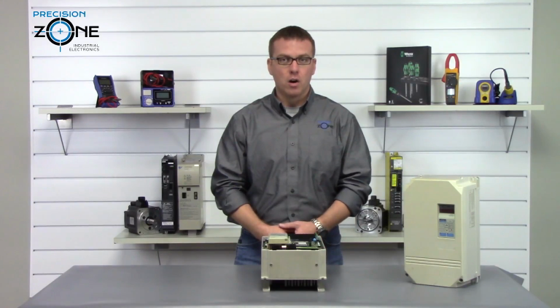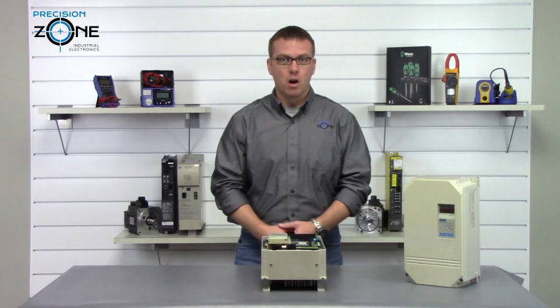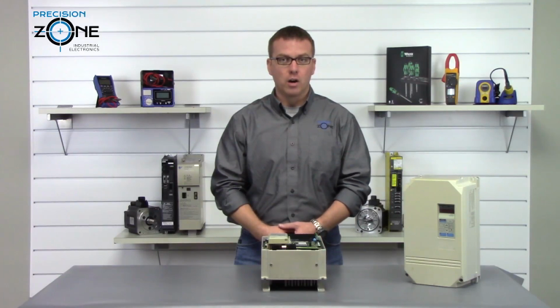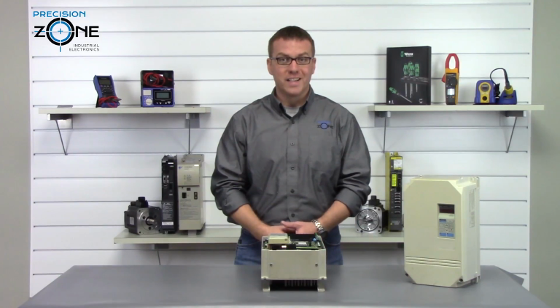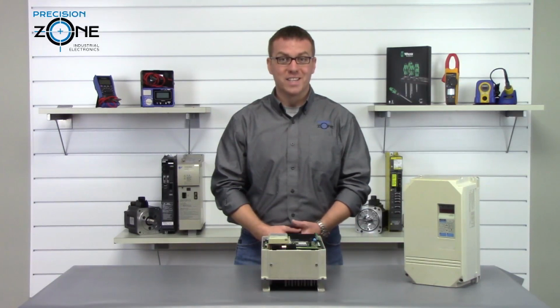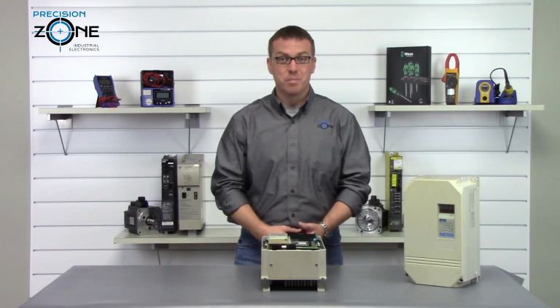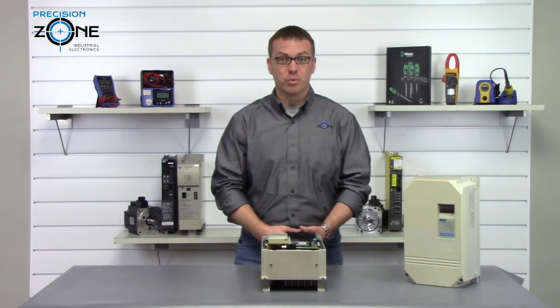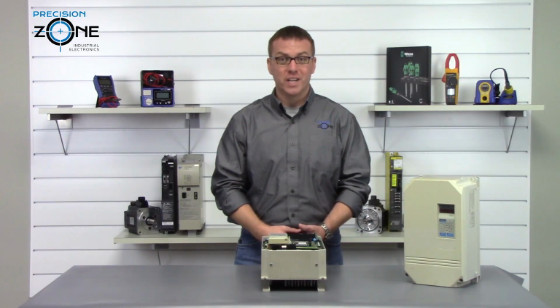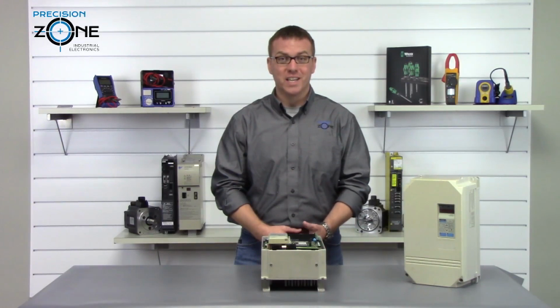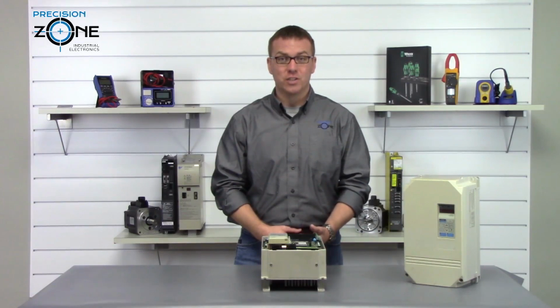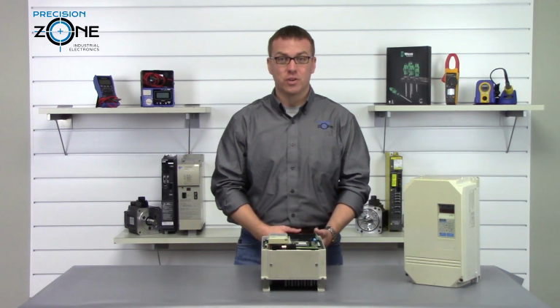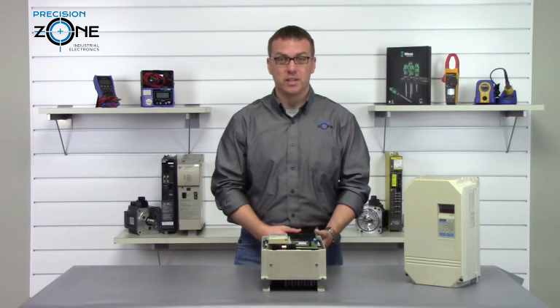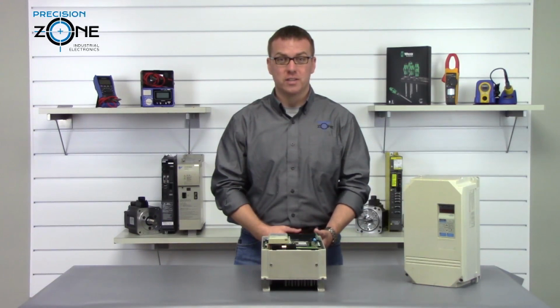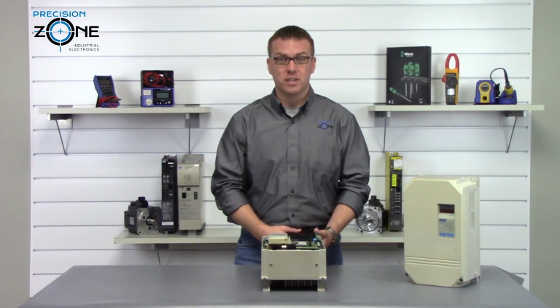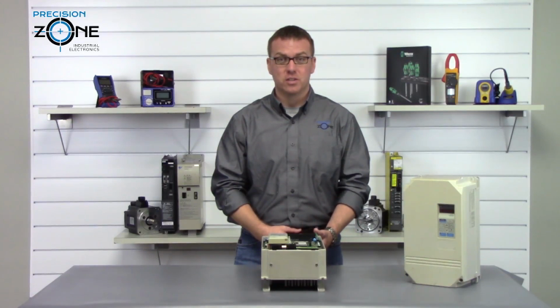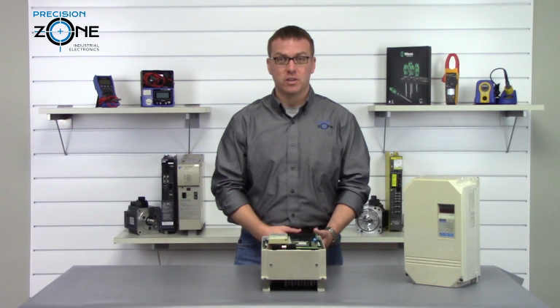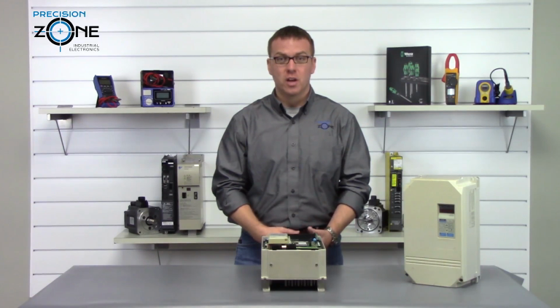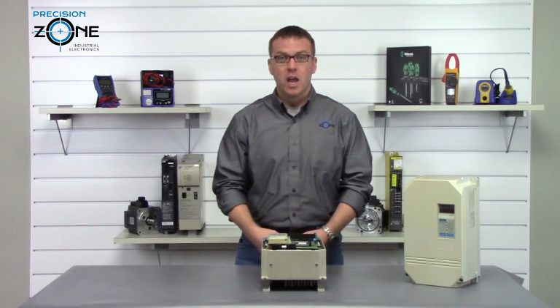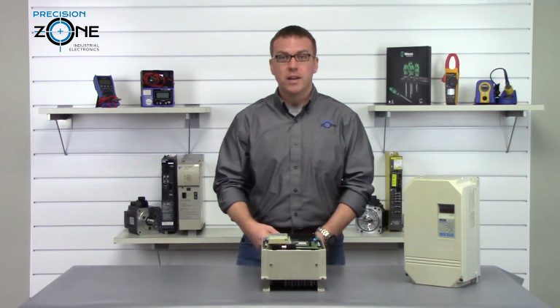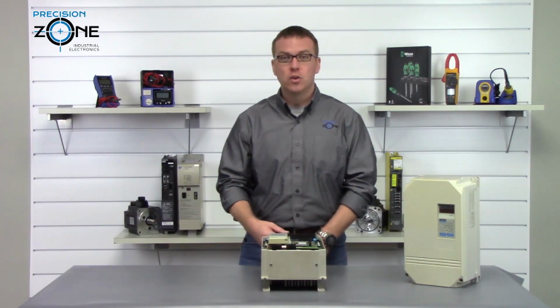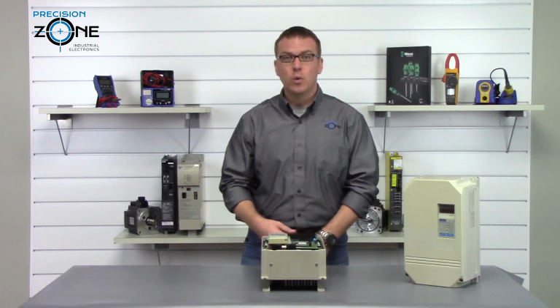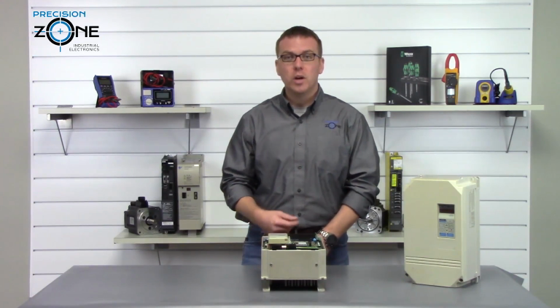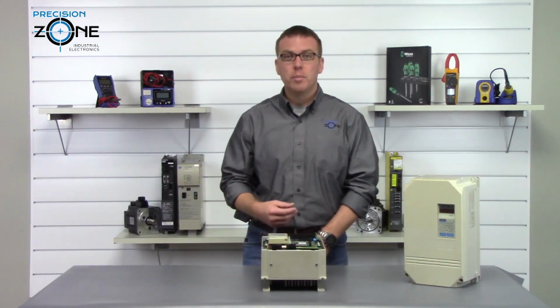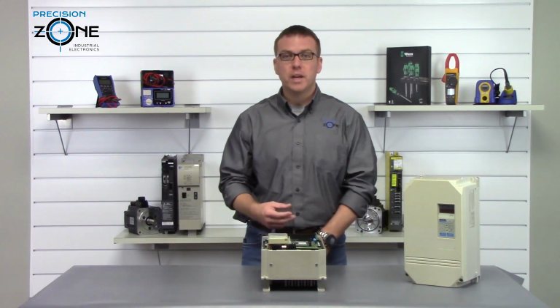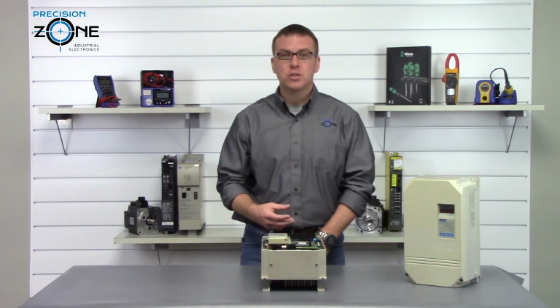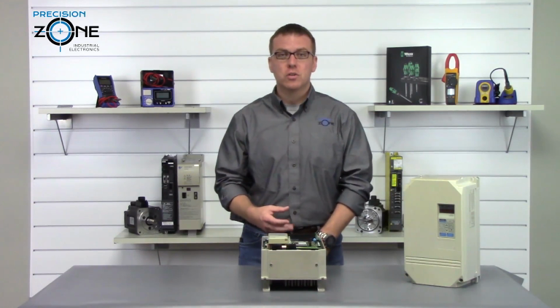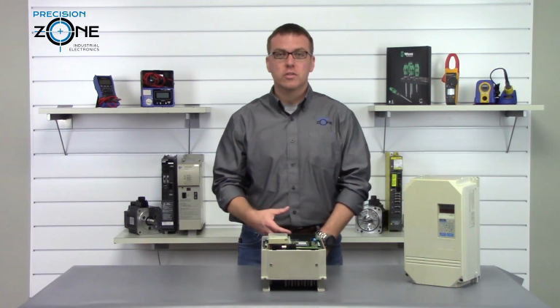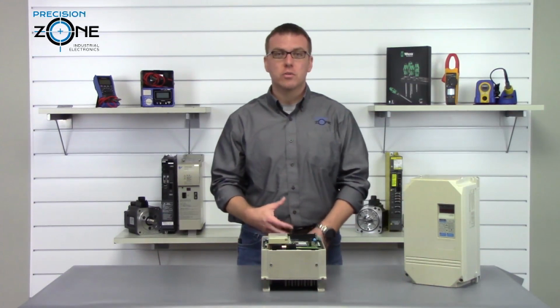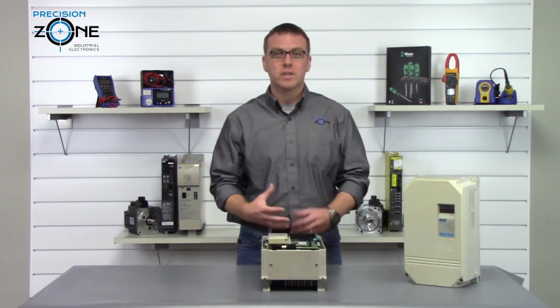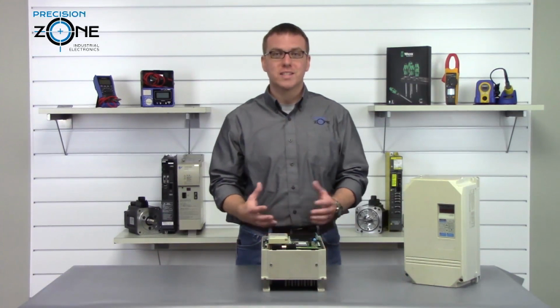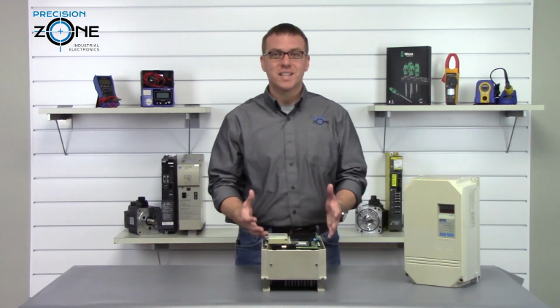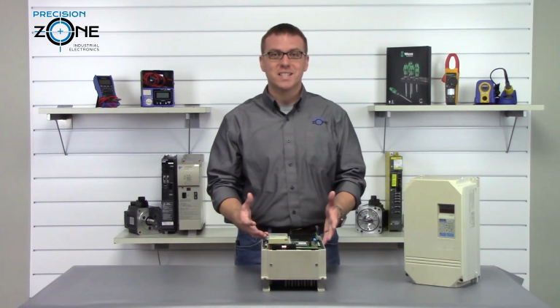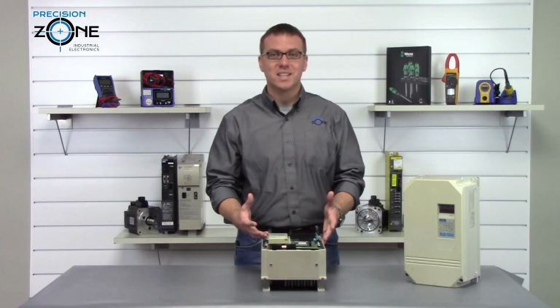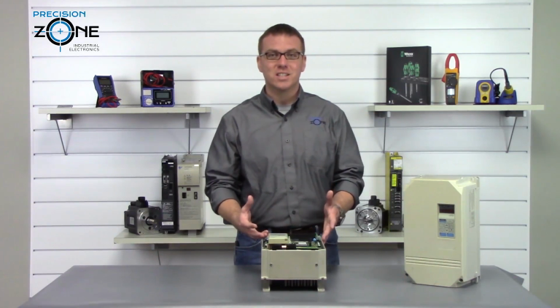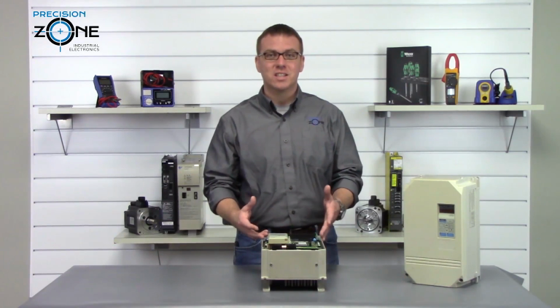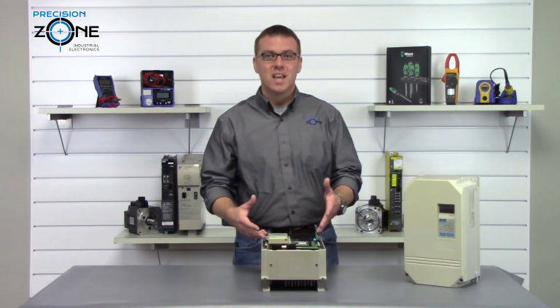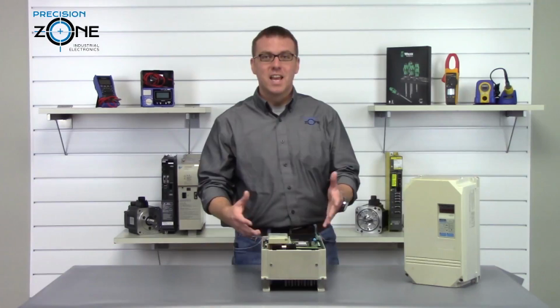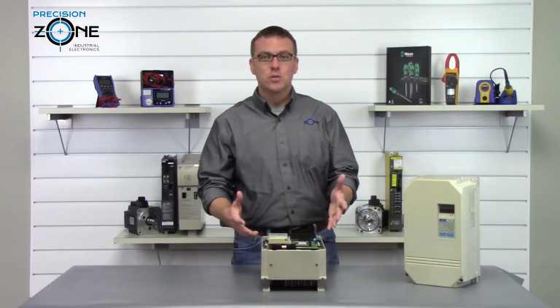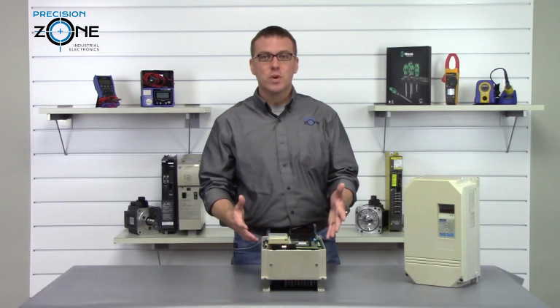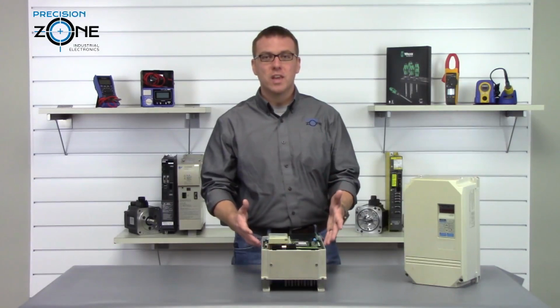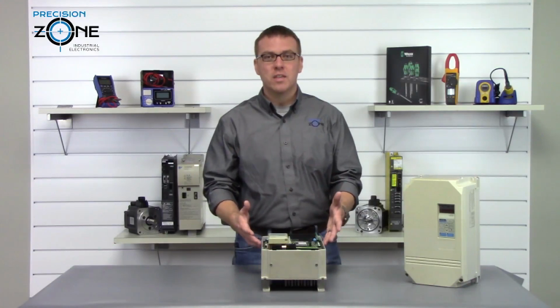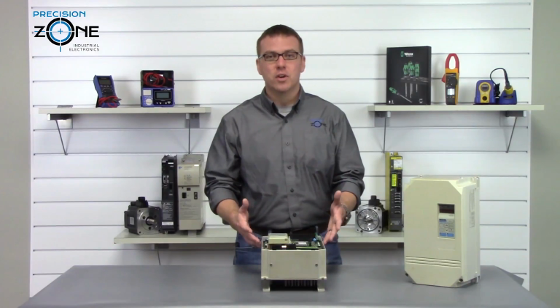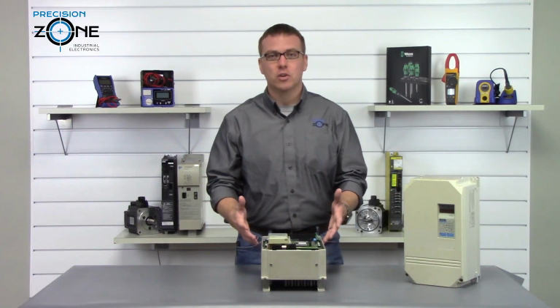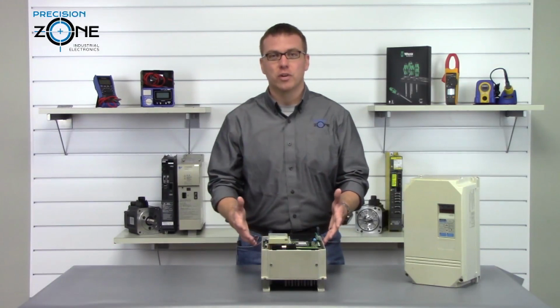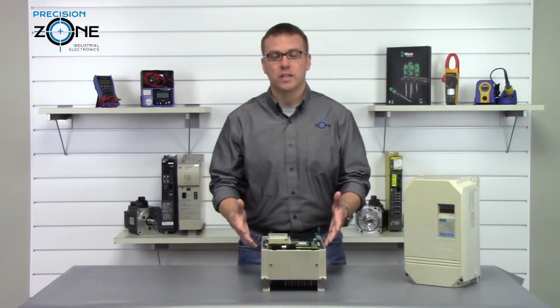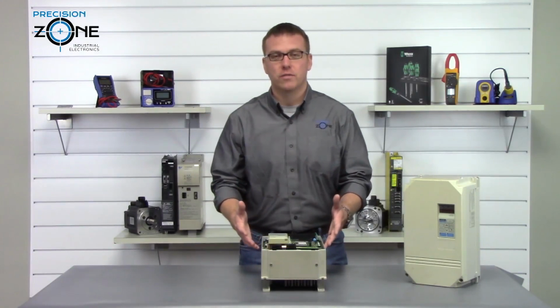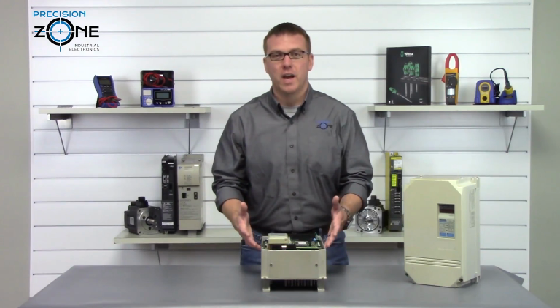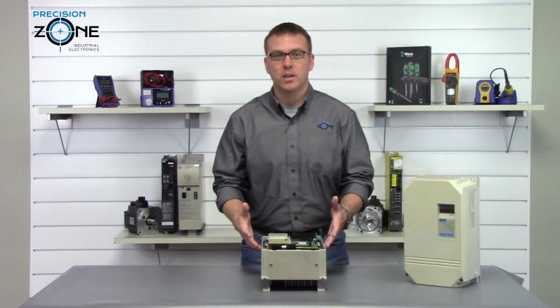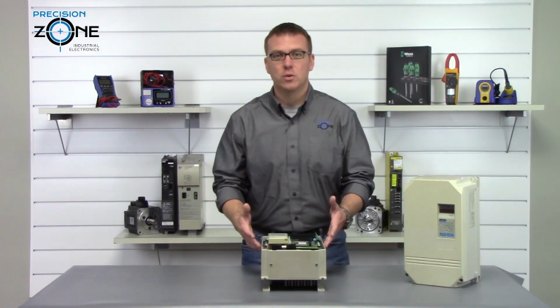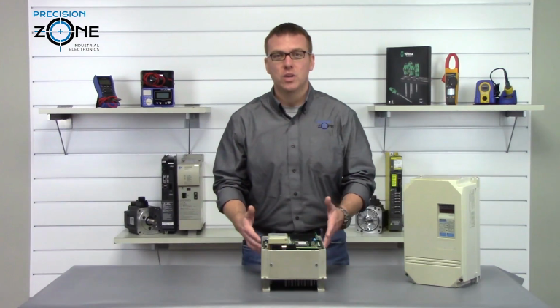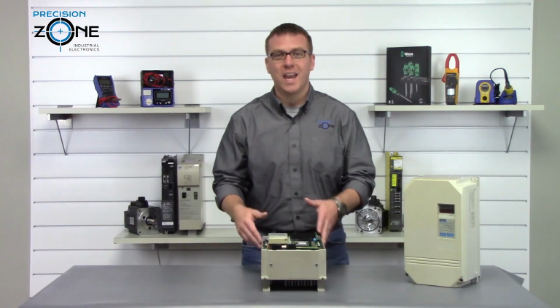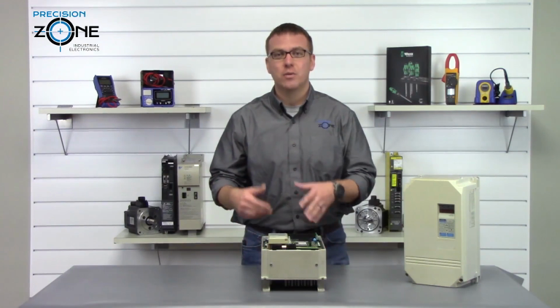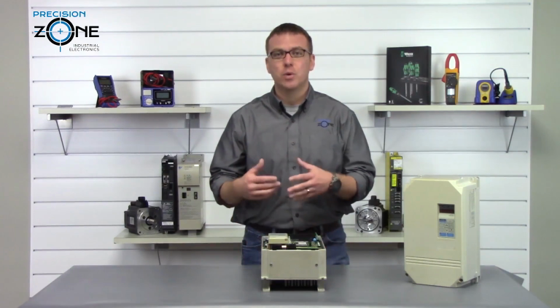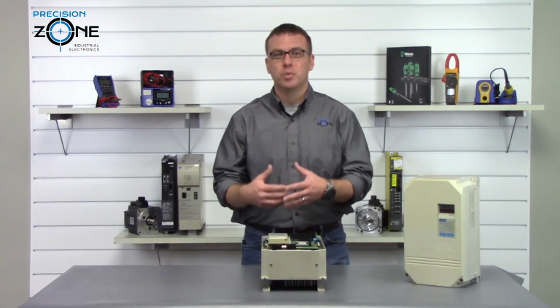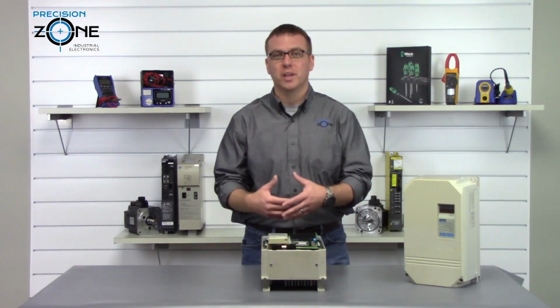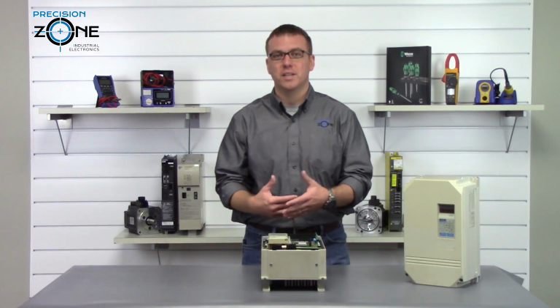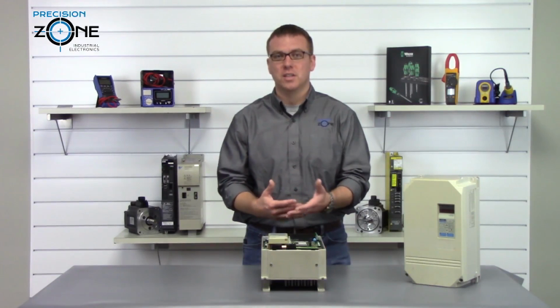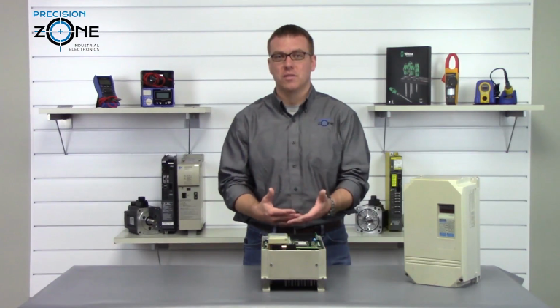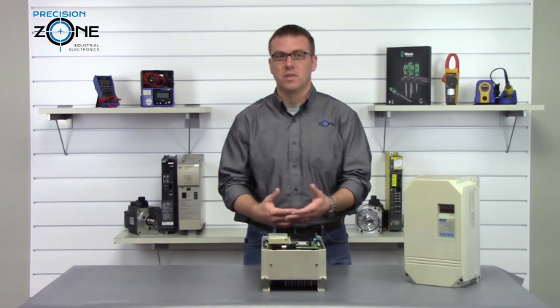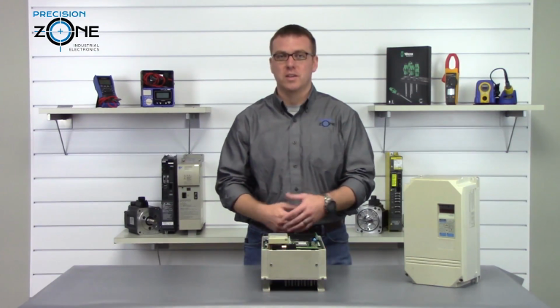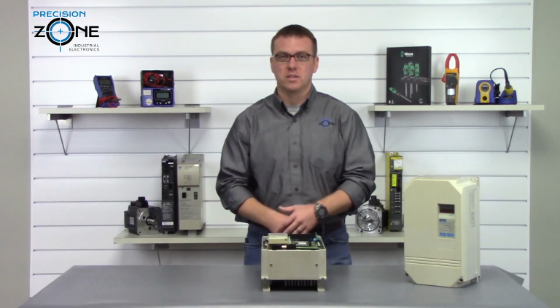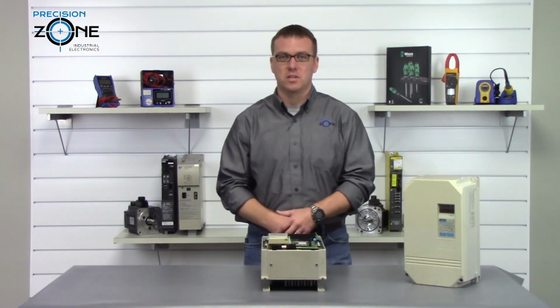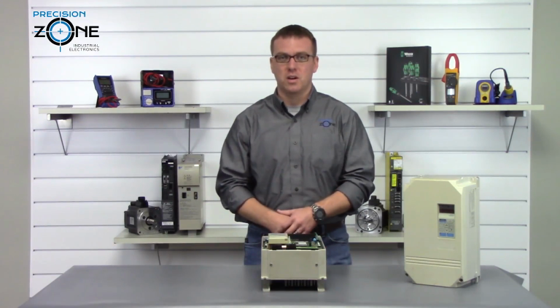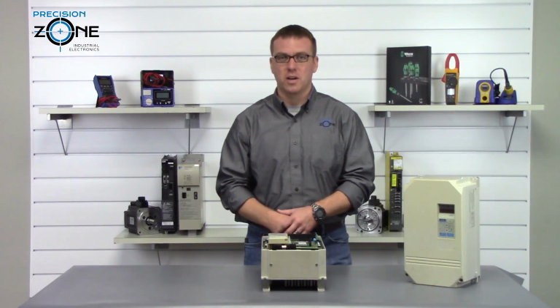RR is a braking transistor alarm, and you'll want to make sure that the resistance is within the correct values and replace if necessary.